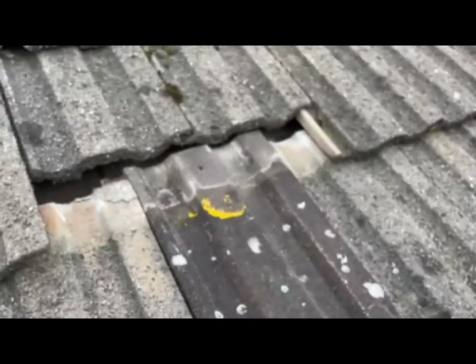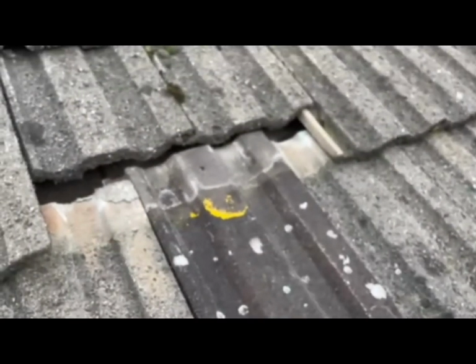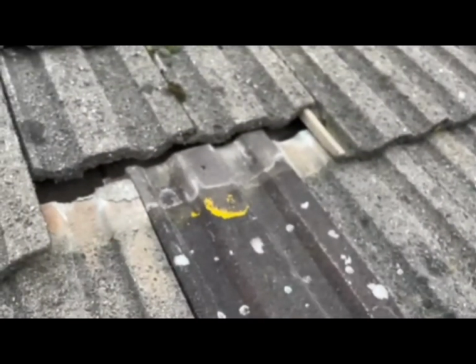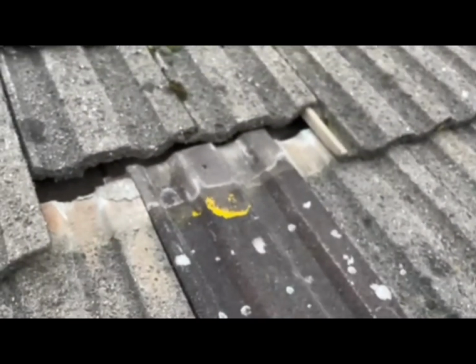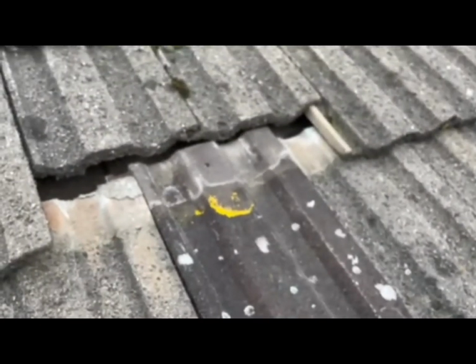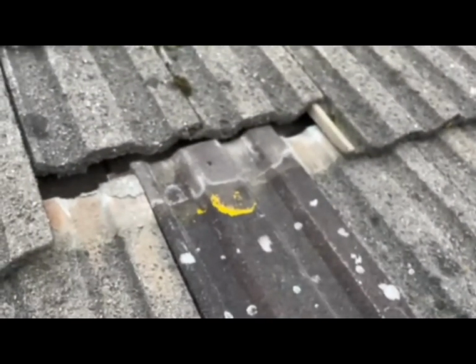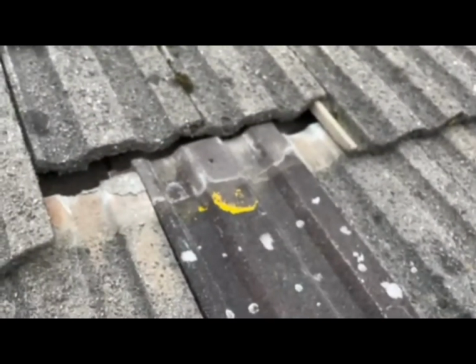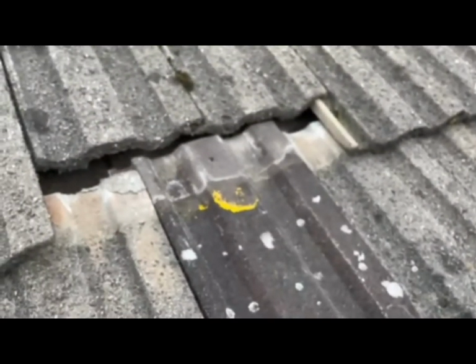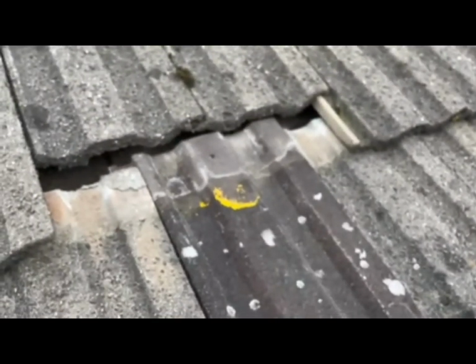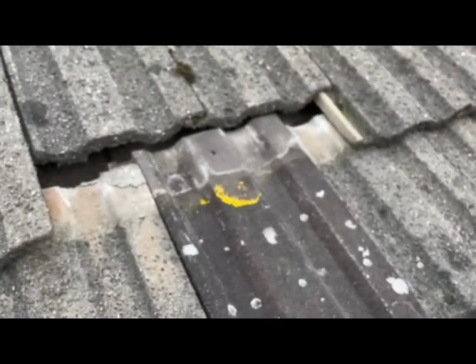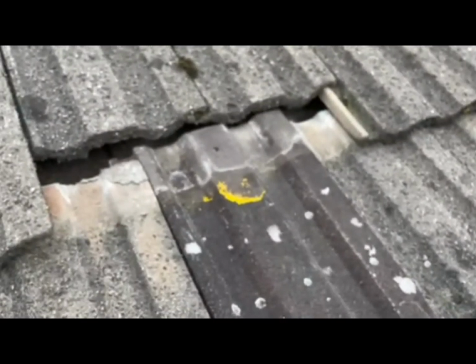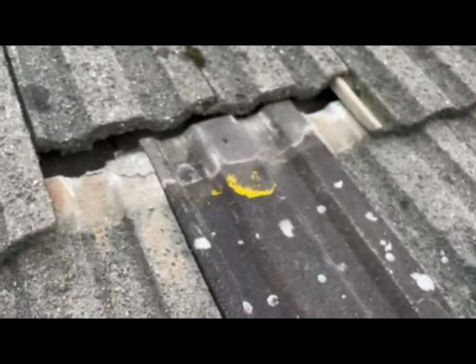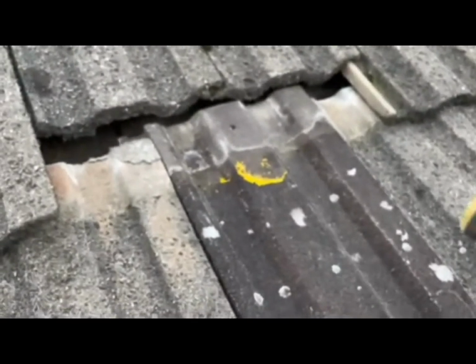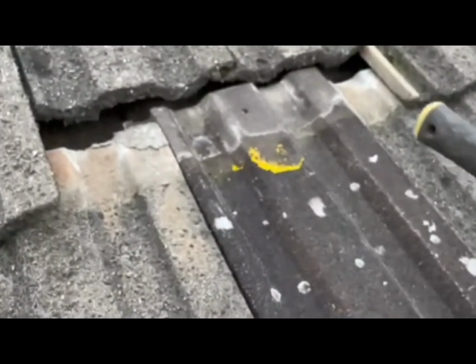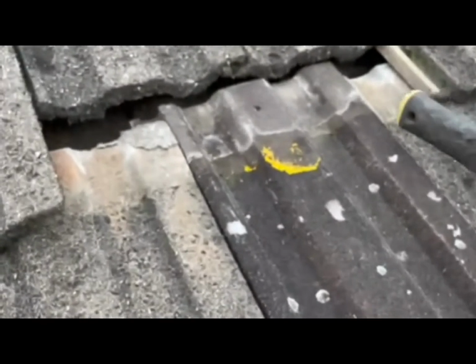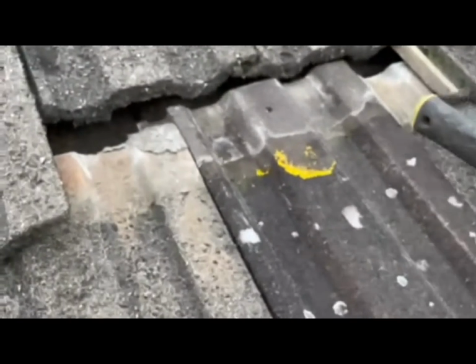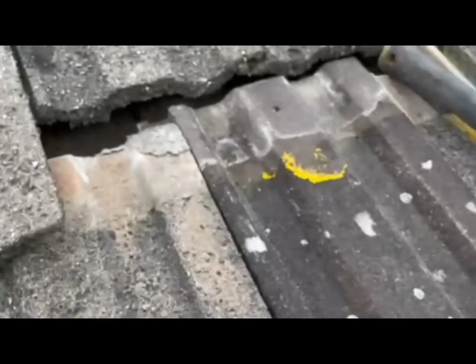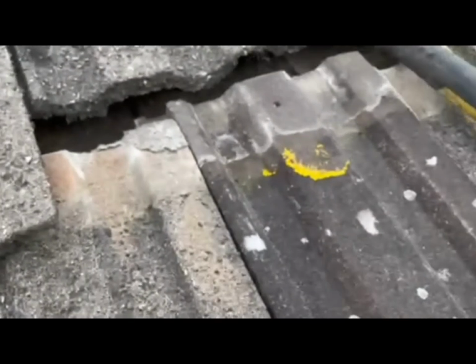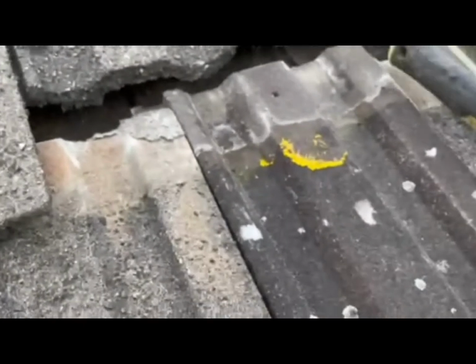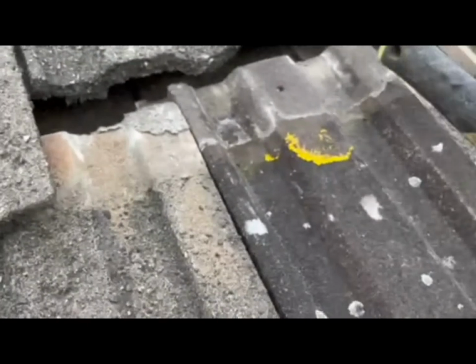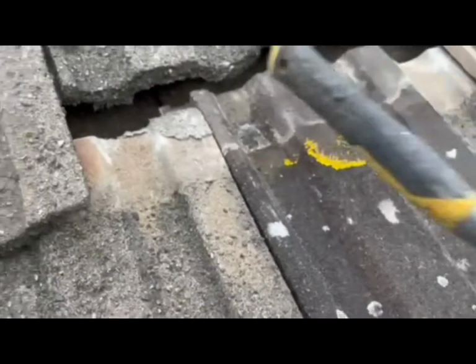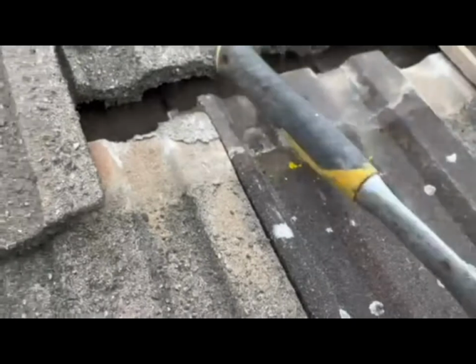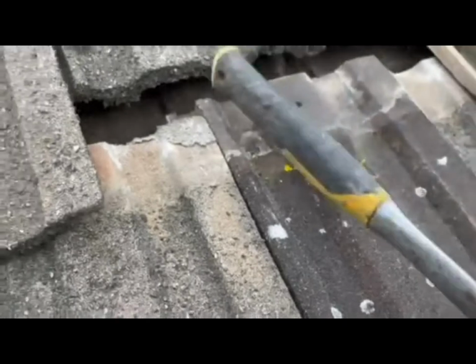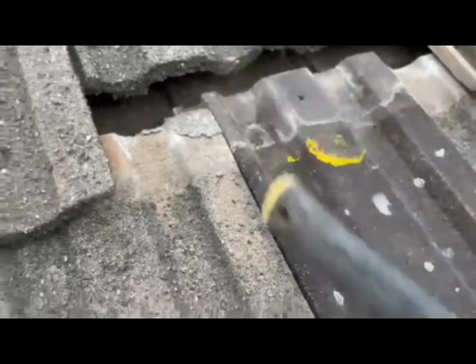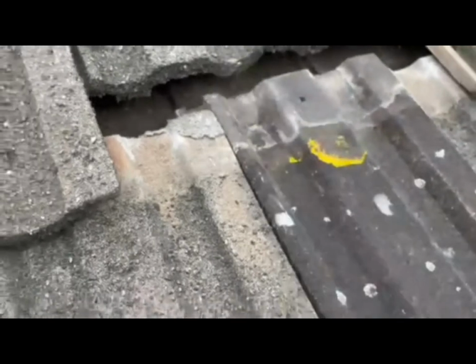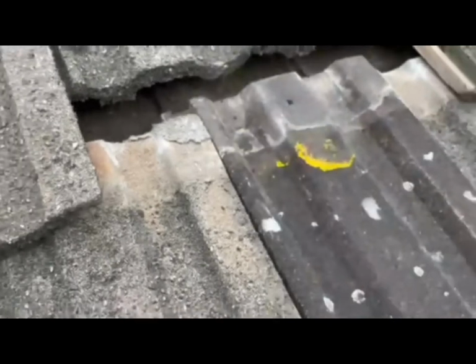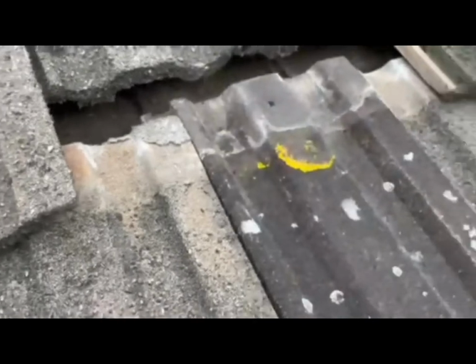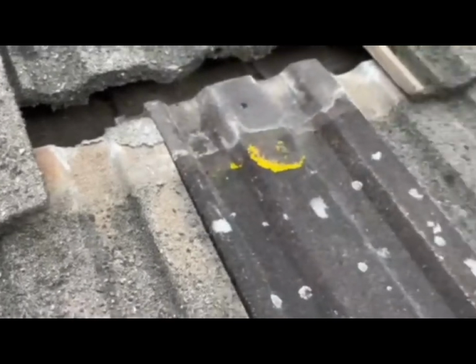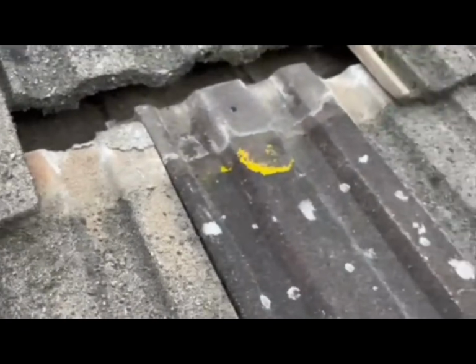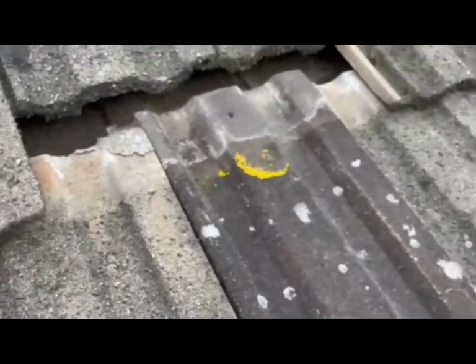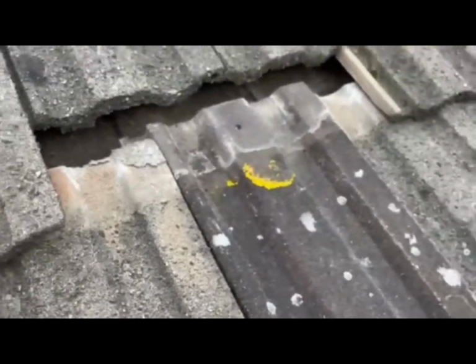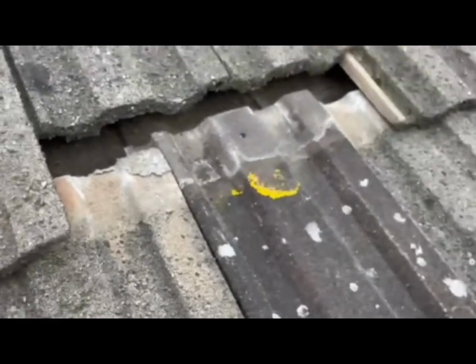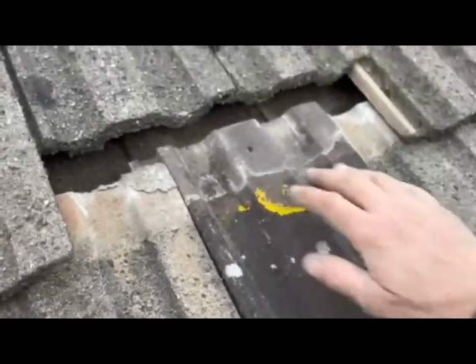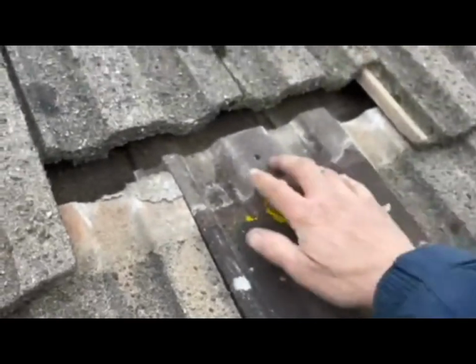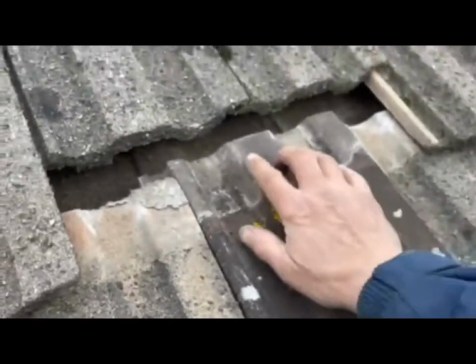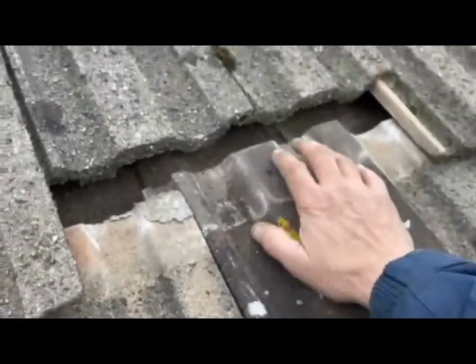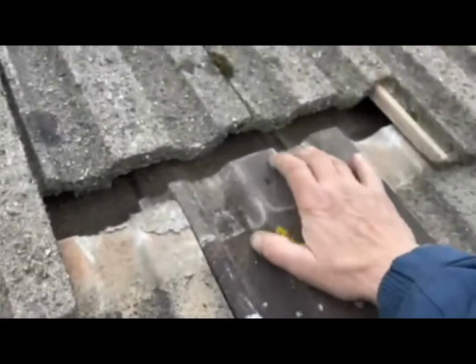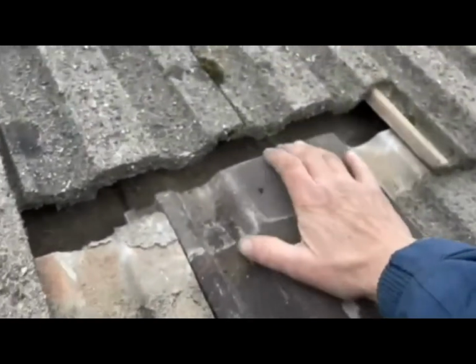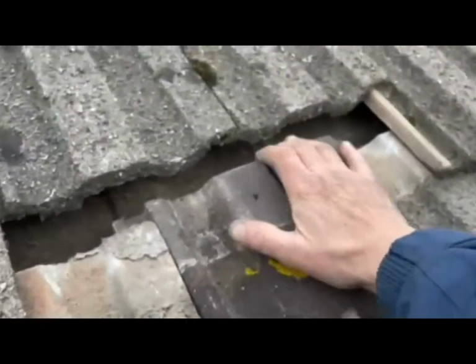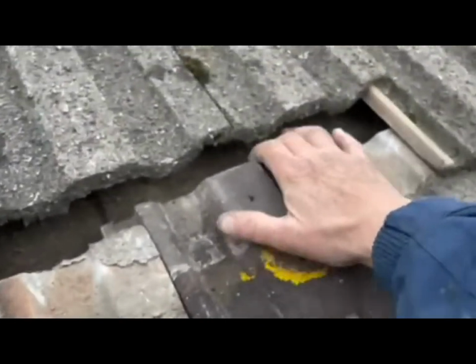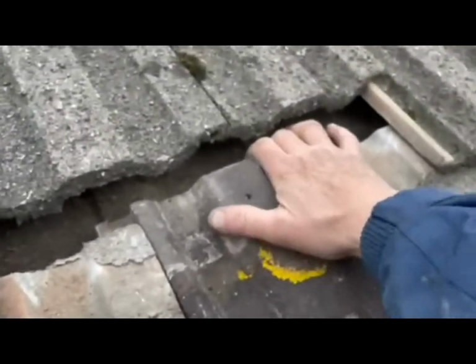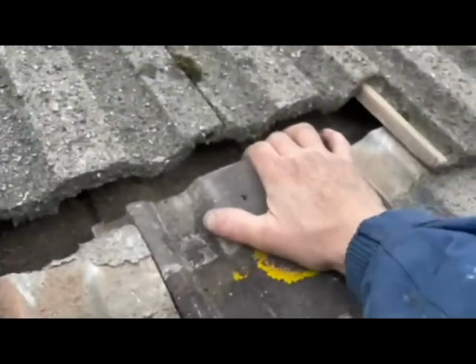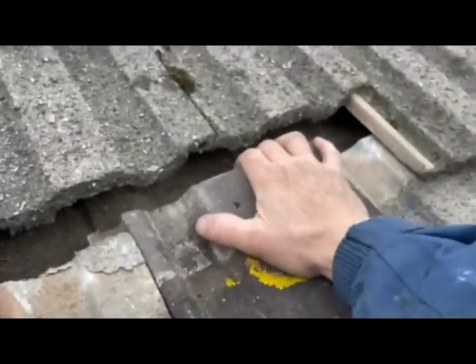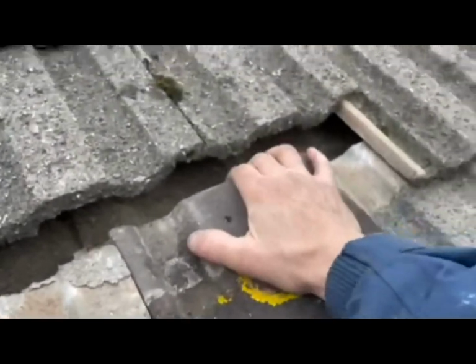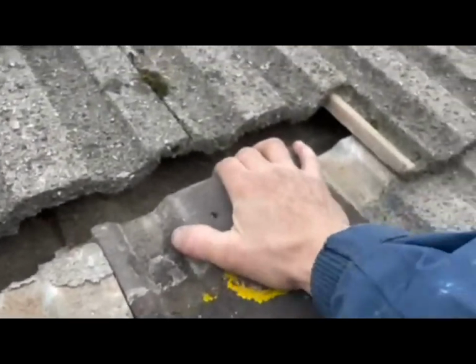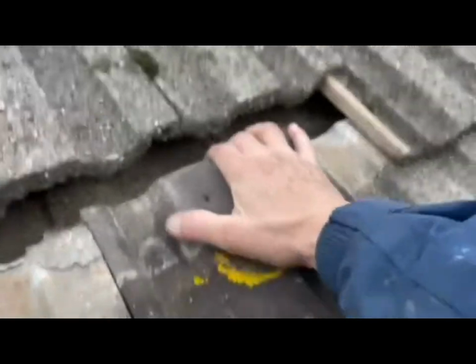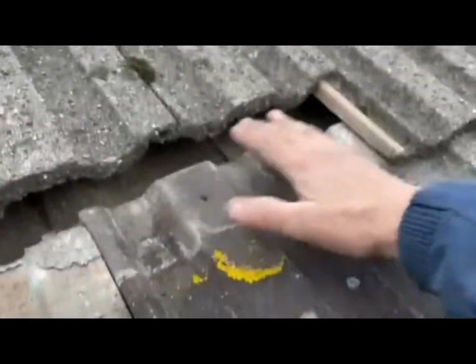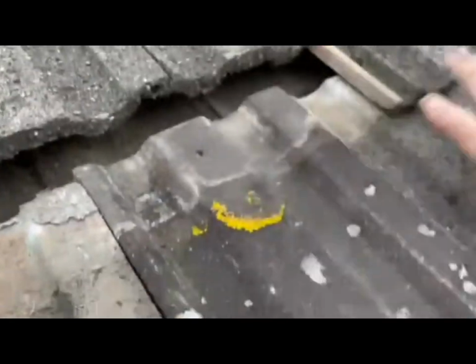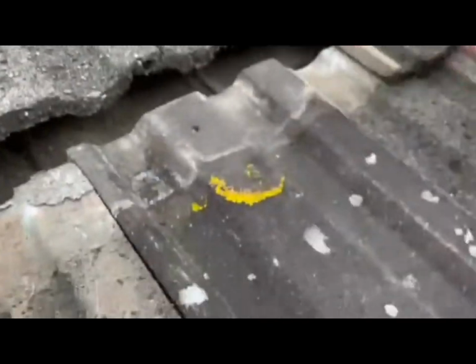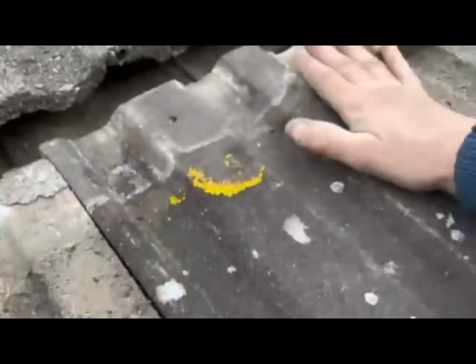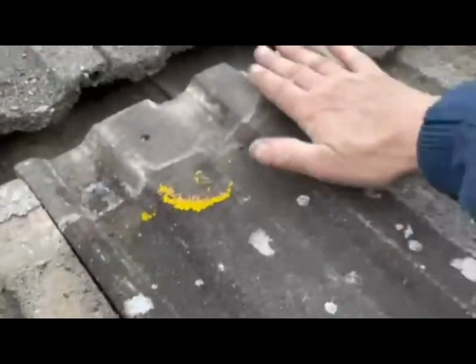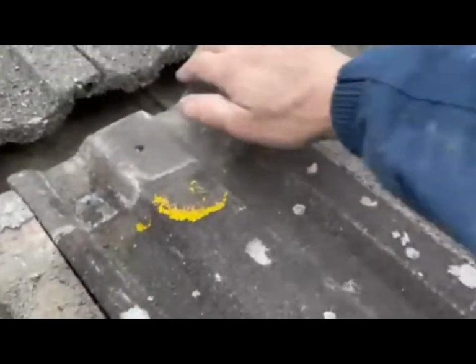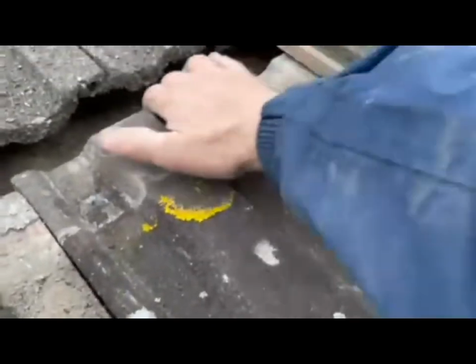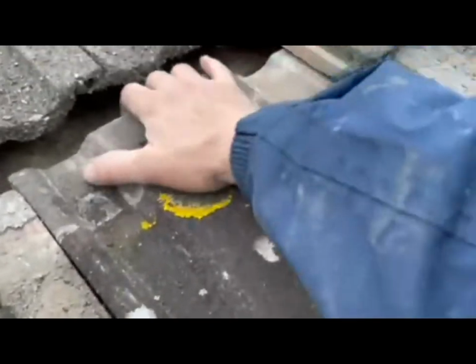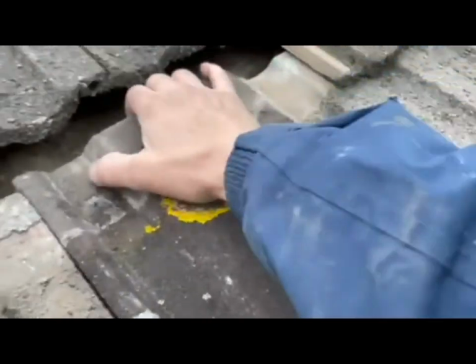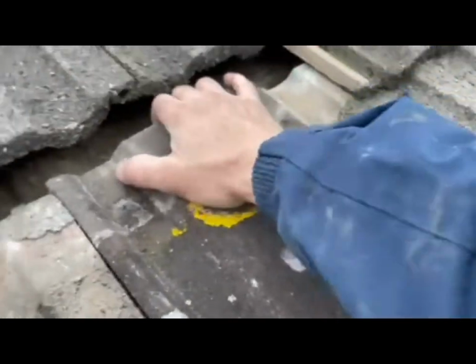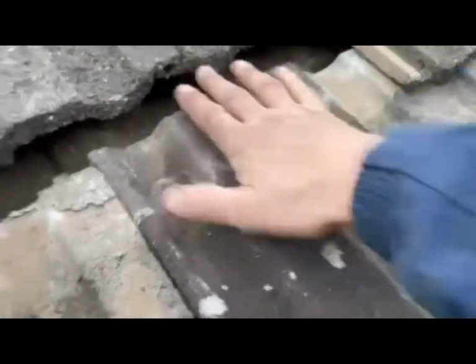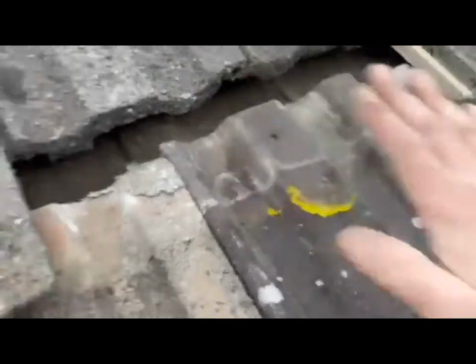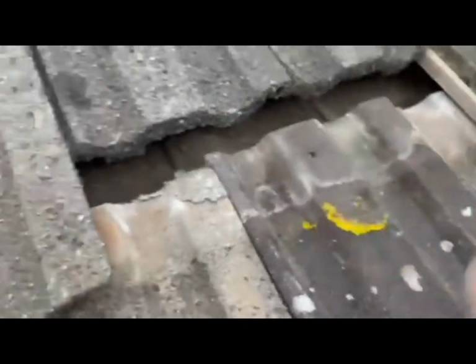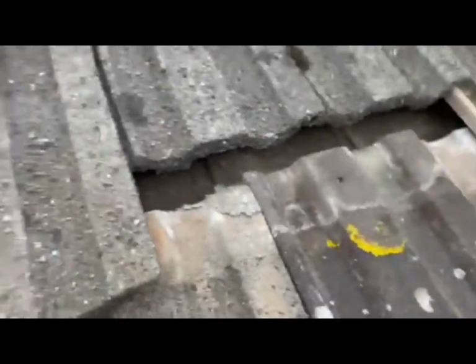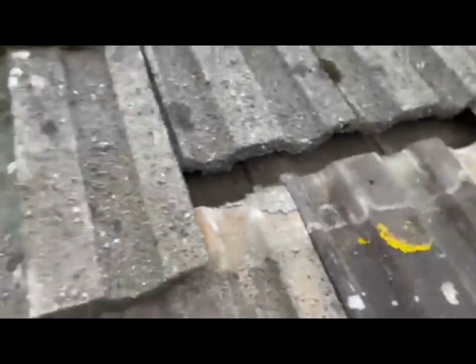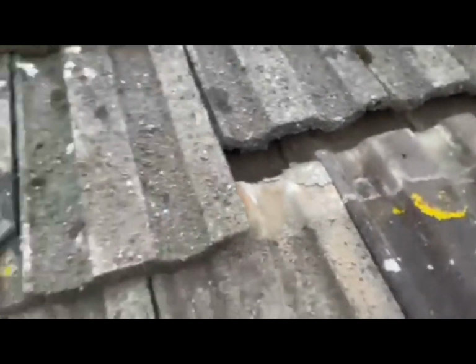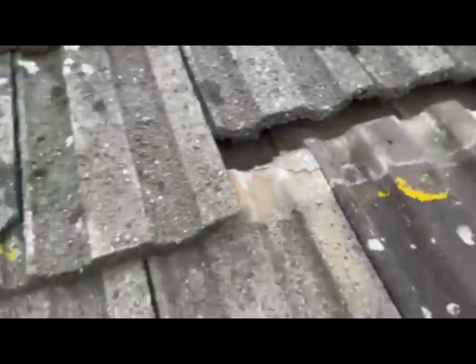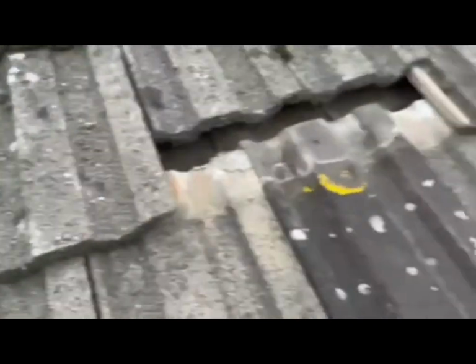Not quite a gap there to get my finger in, so I've just got to knock the tiles up a little bit. Pull that one down — it's not quite sitting right.